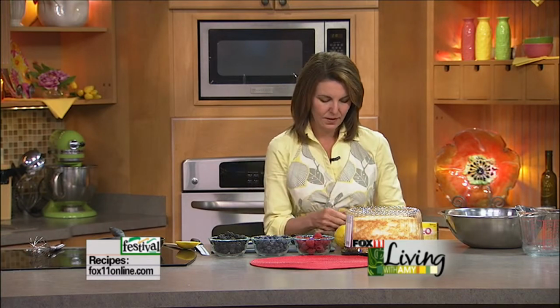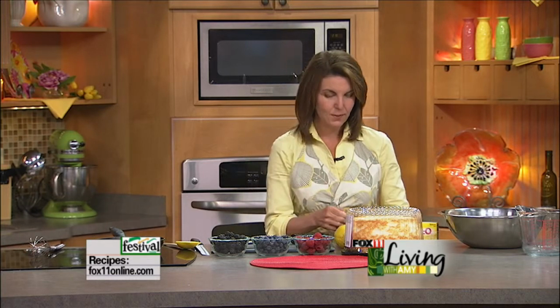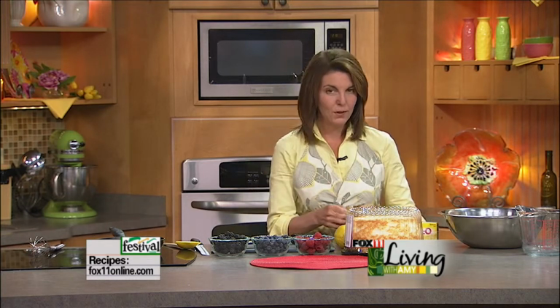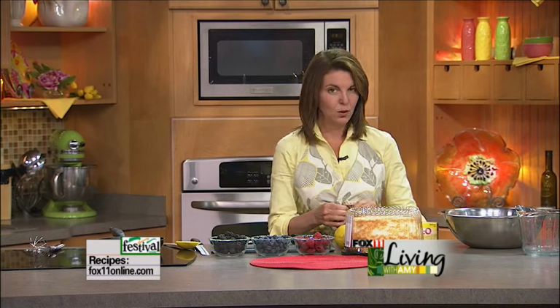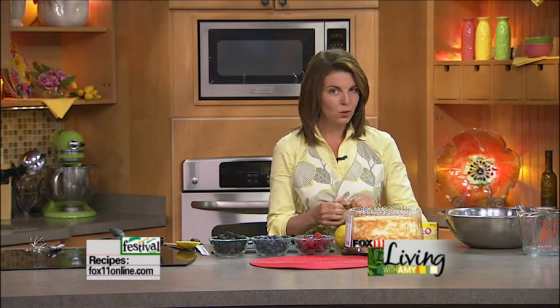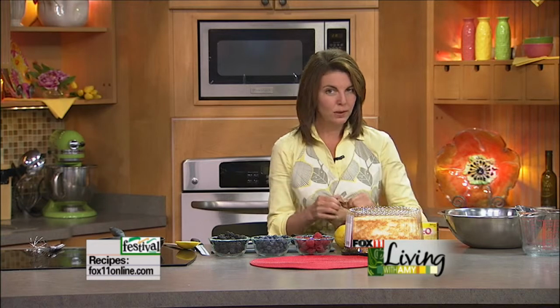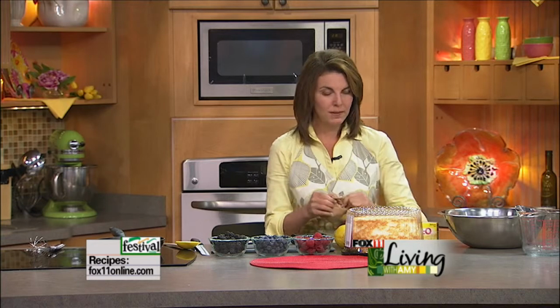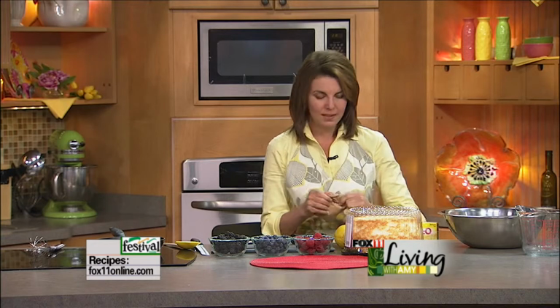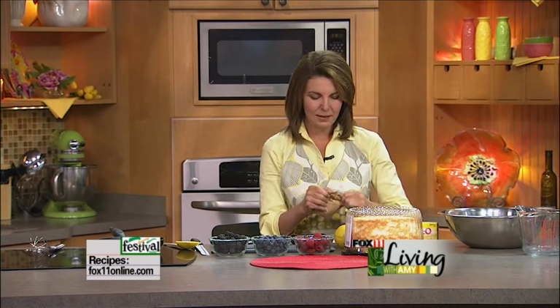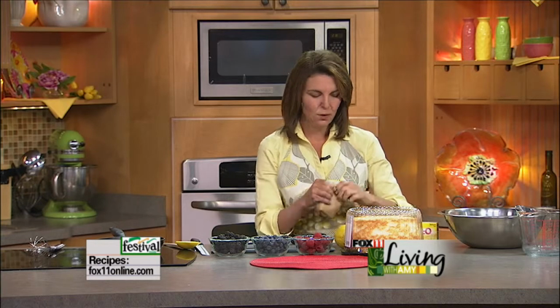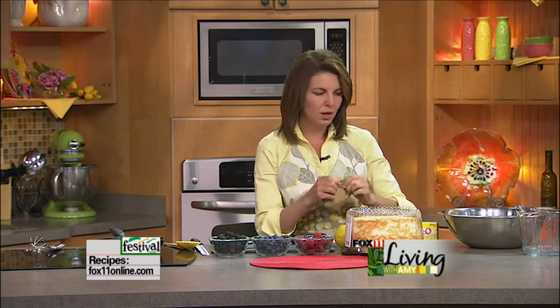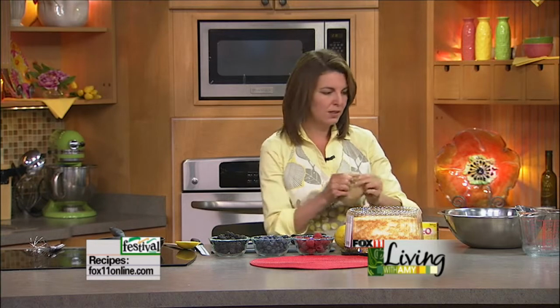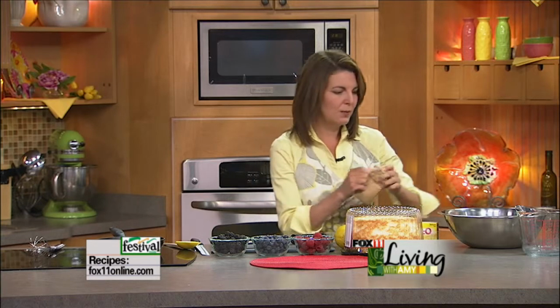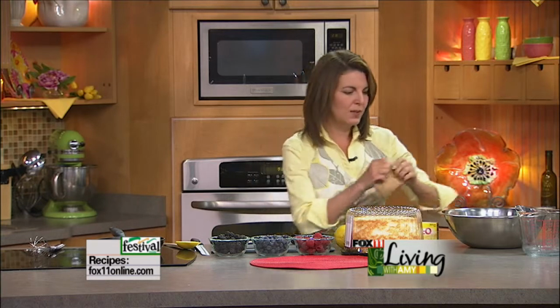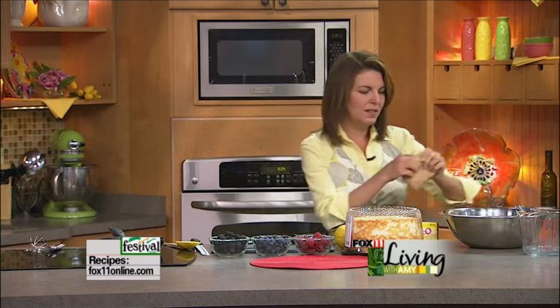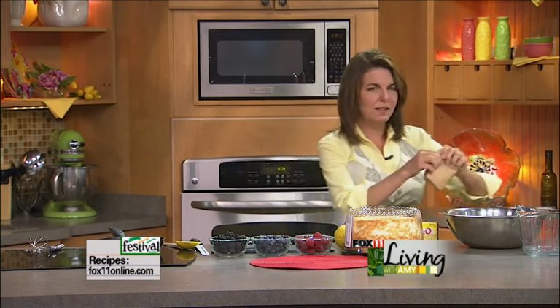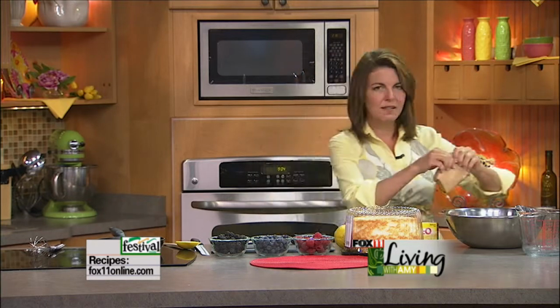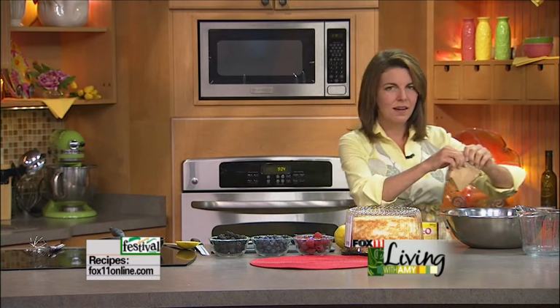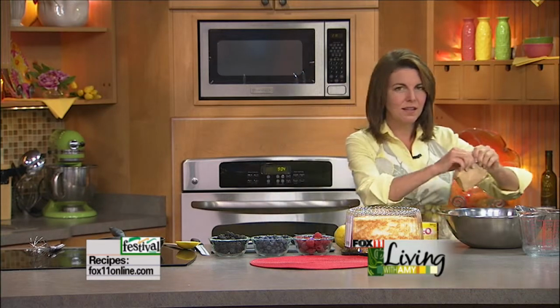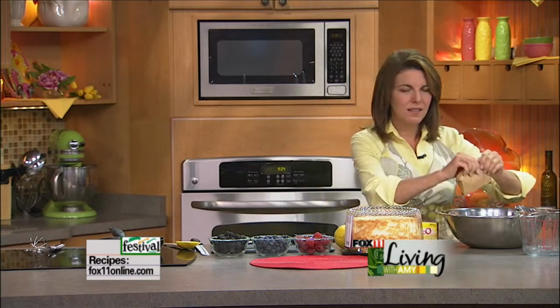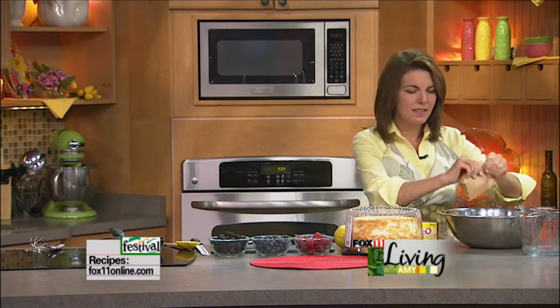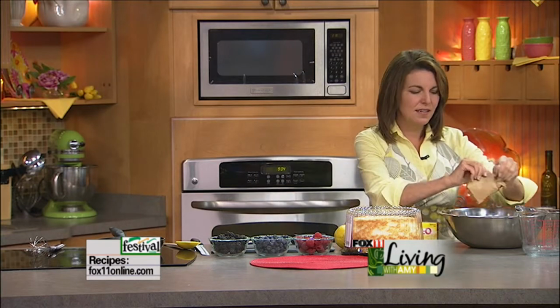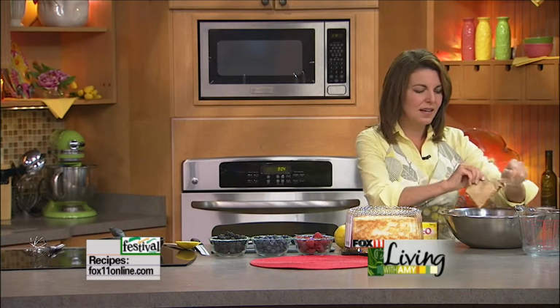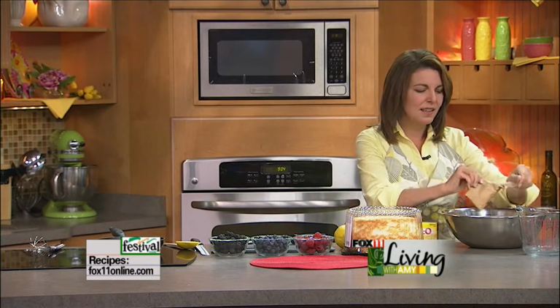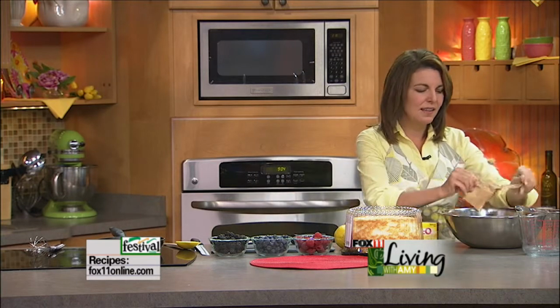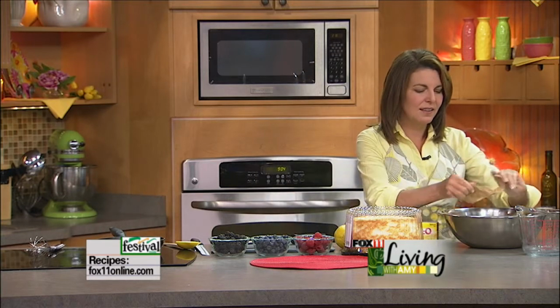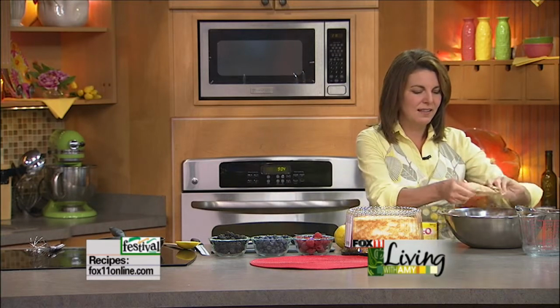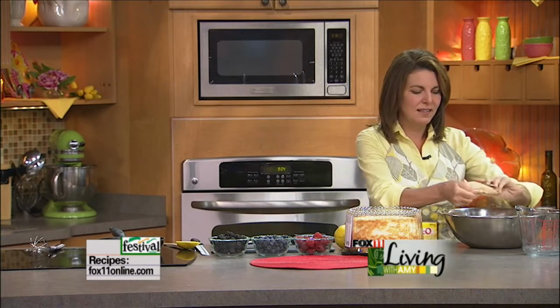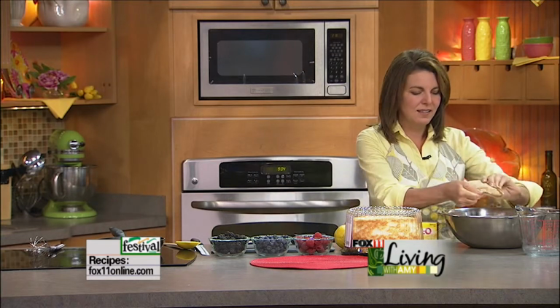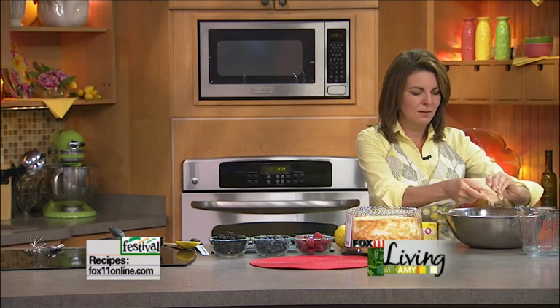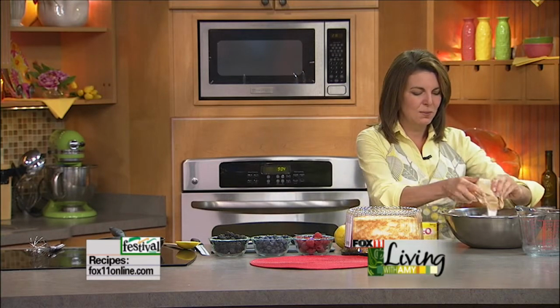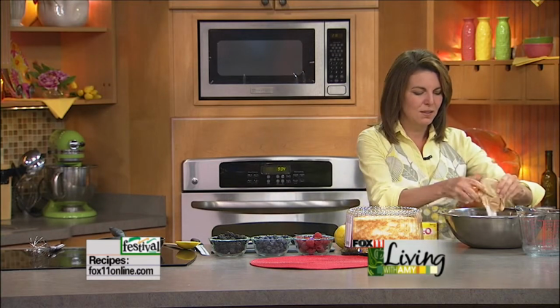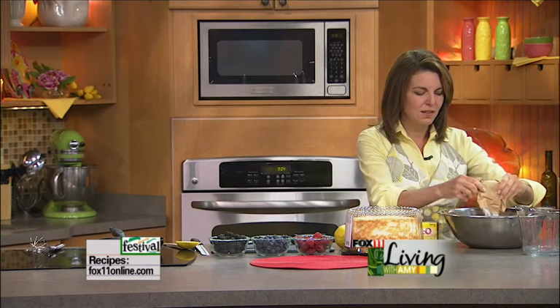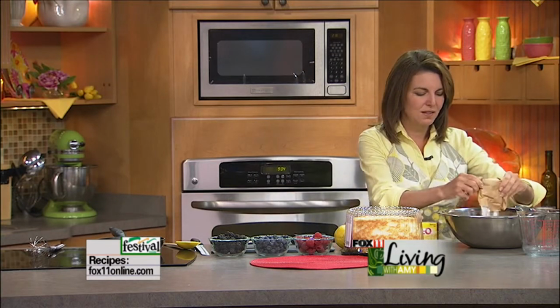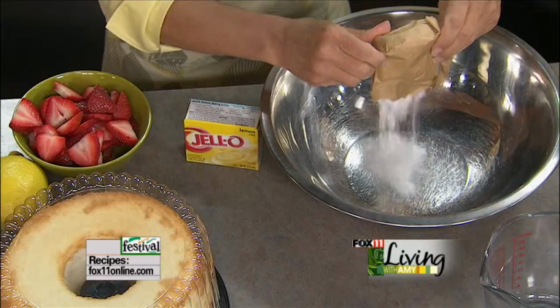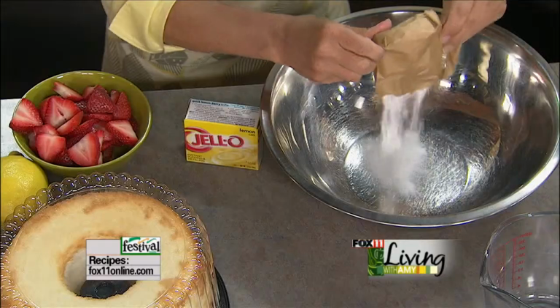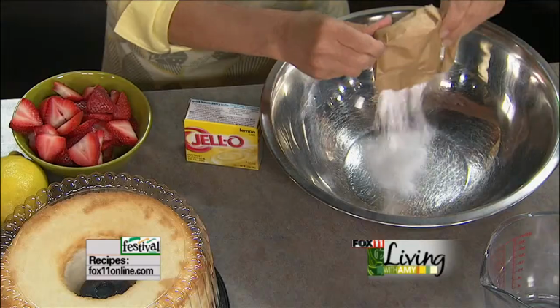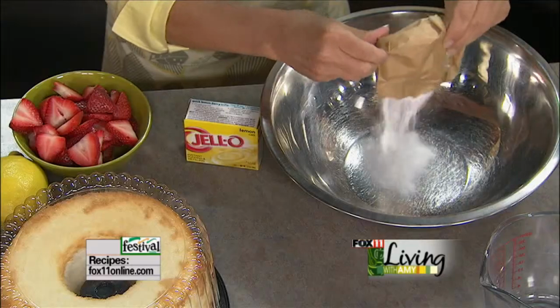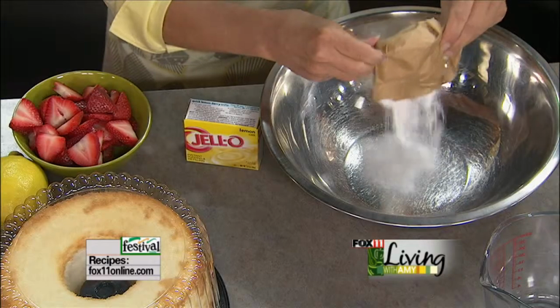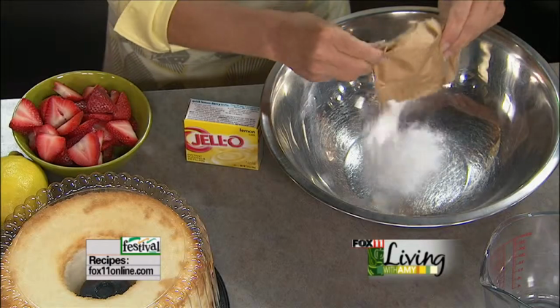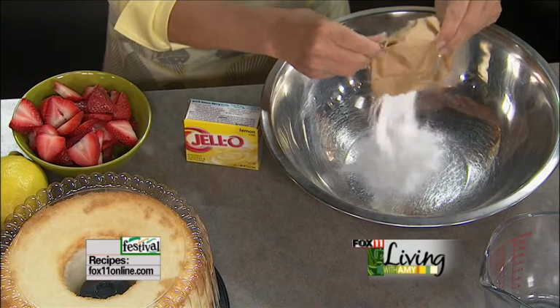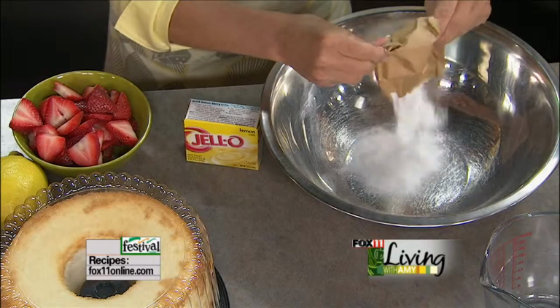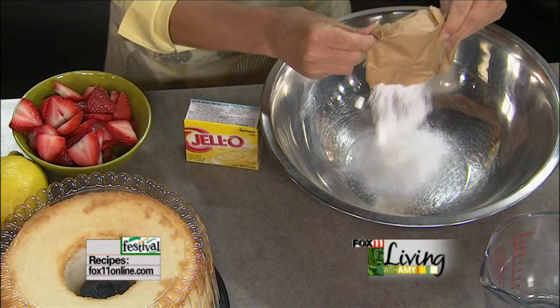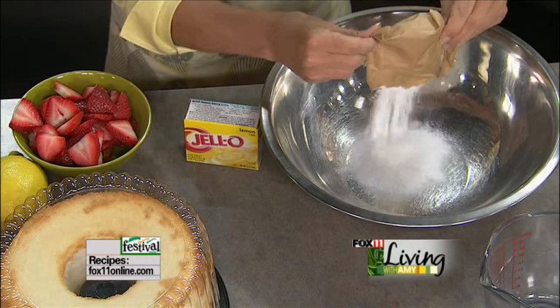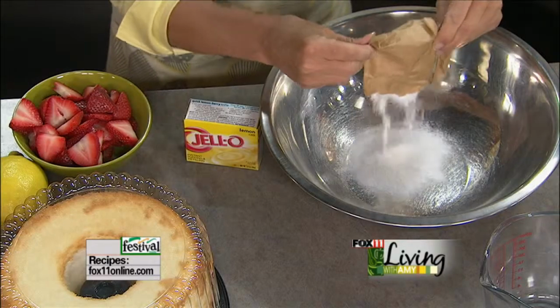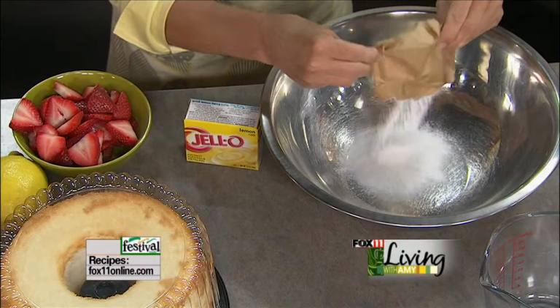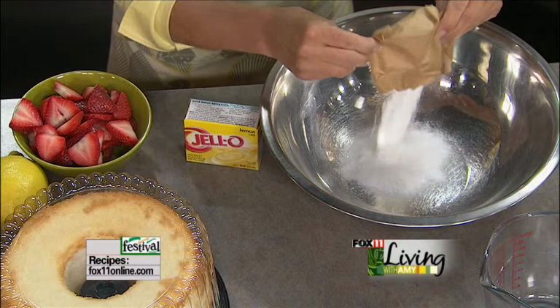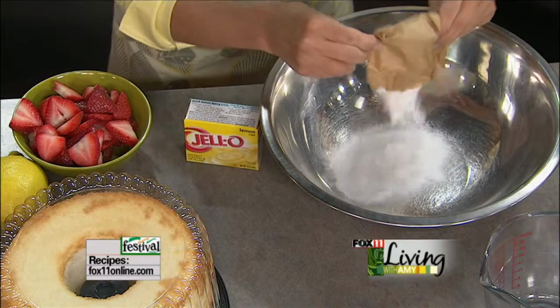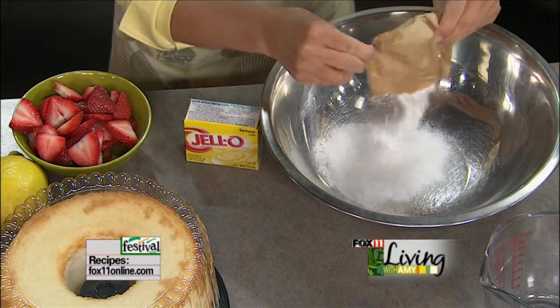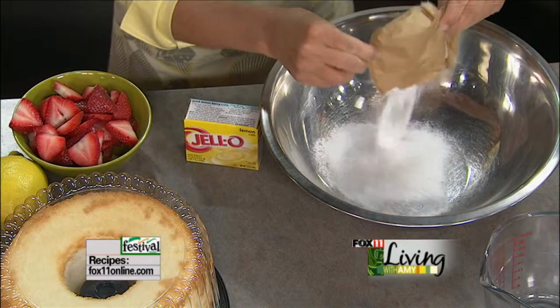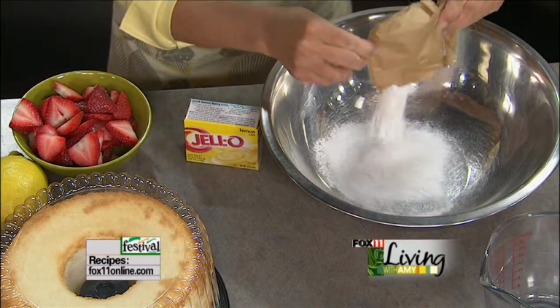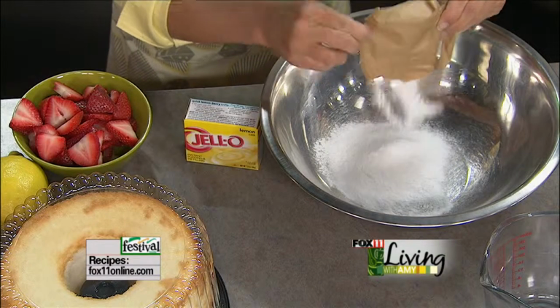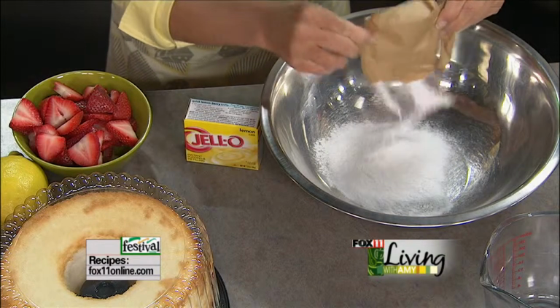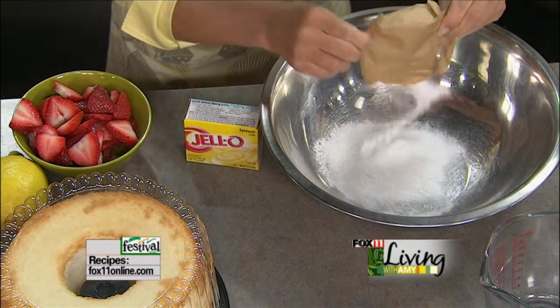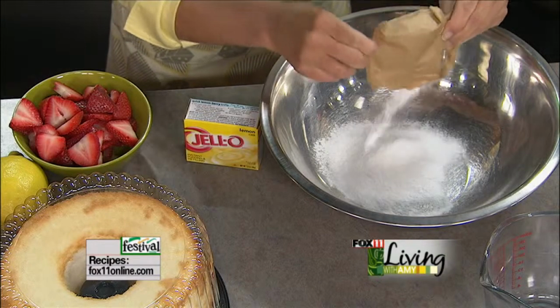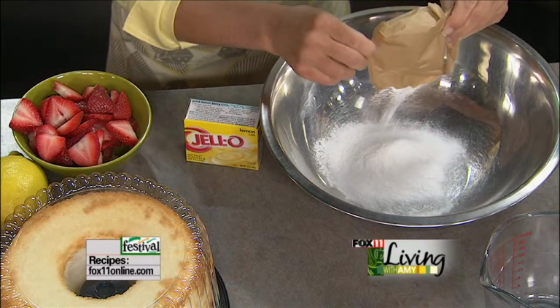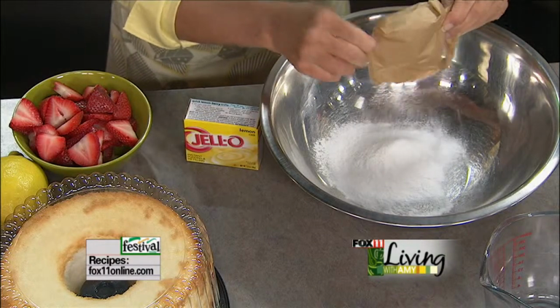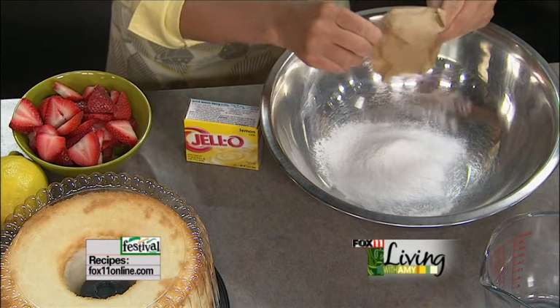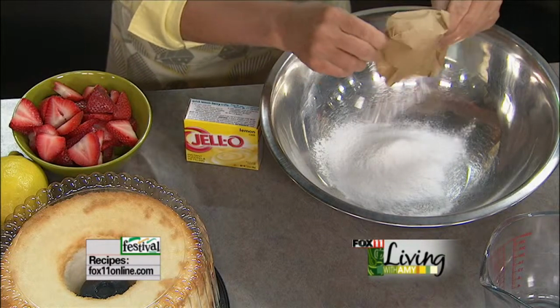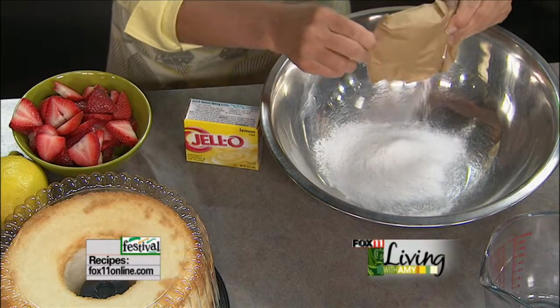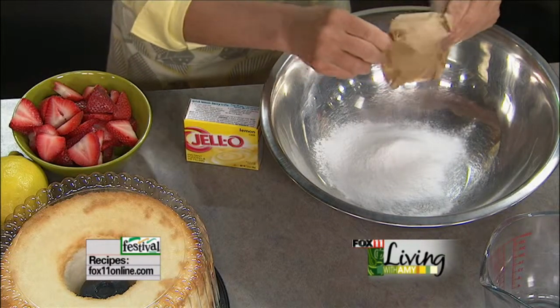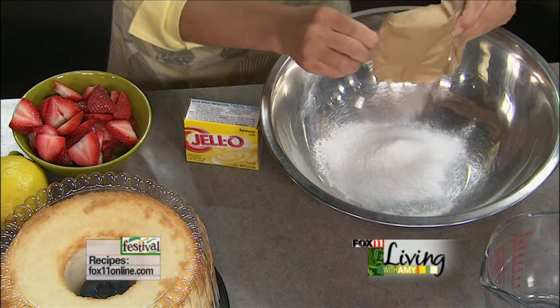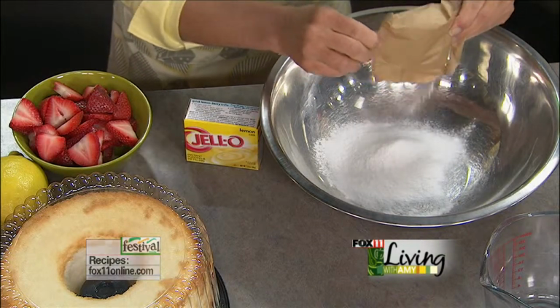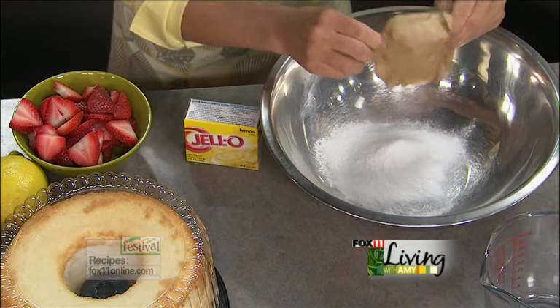Don't worry — by the time we're all done with this, it's not going to taste anything like instant pudding. It's going to be fantastic. It's going to be more like a lemon mousse.